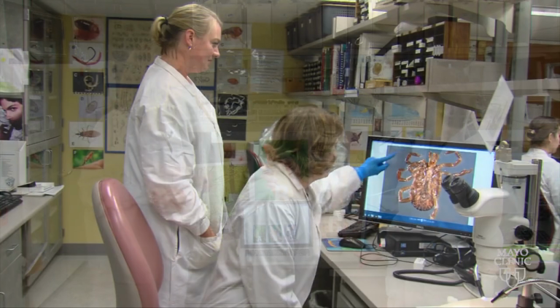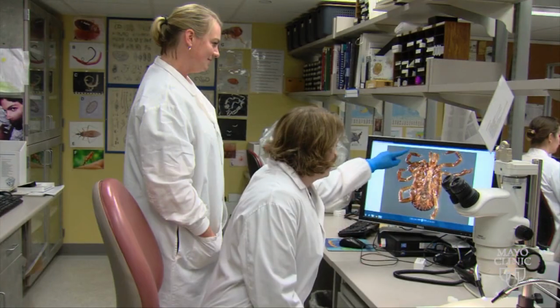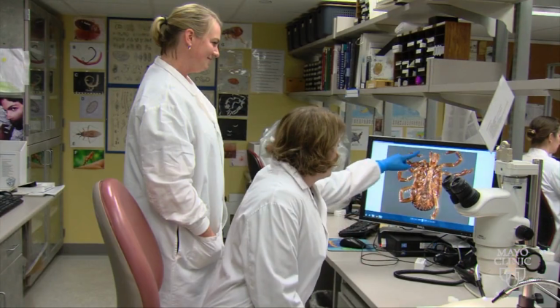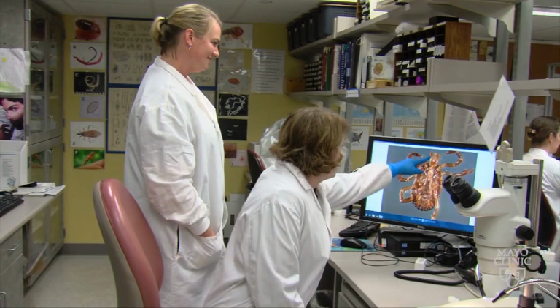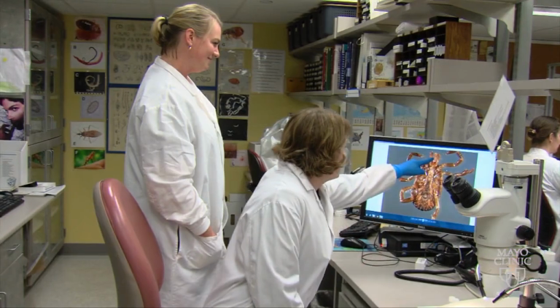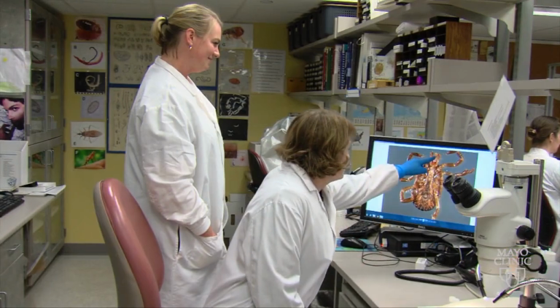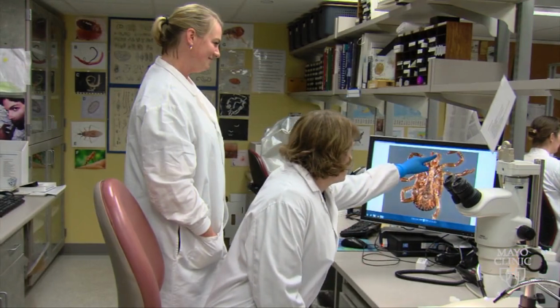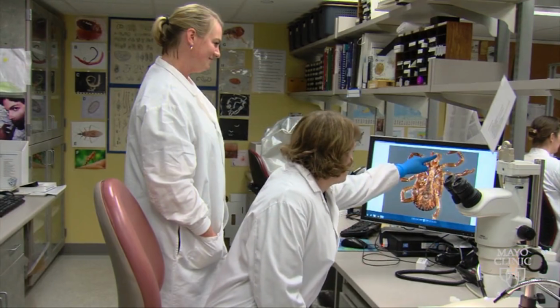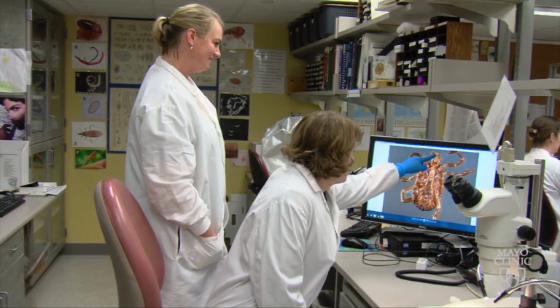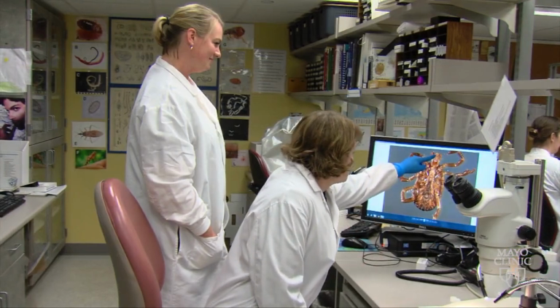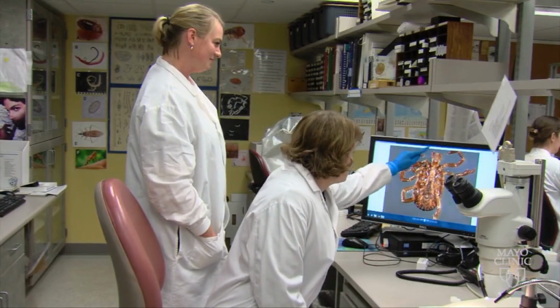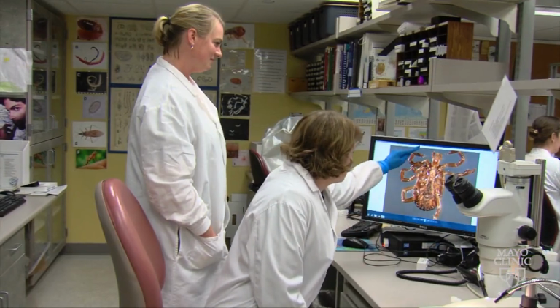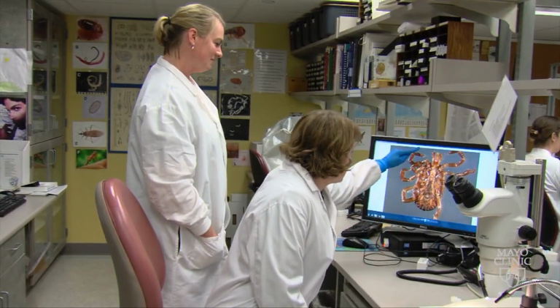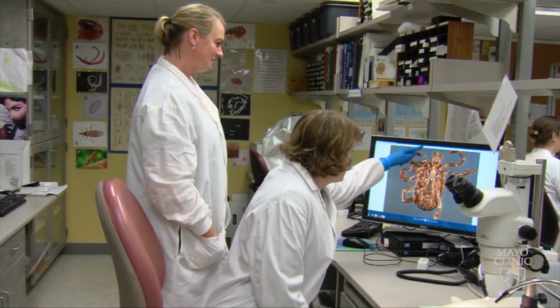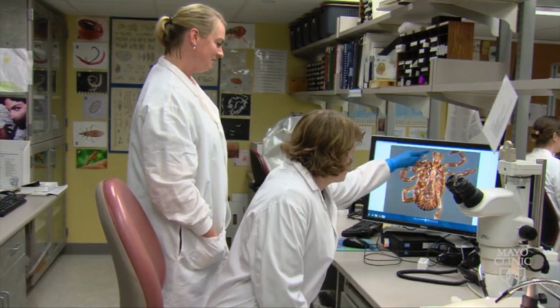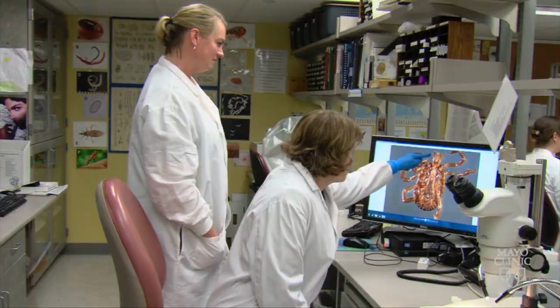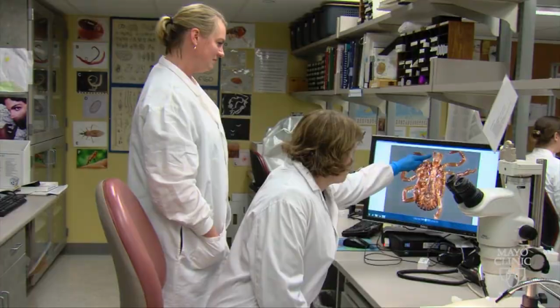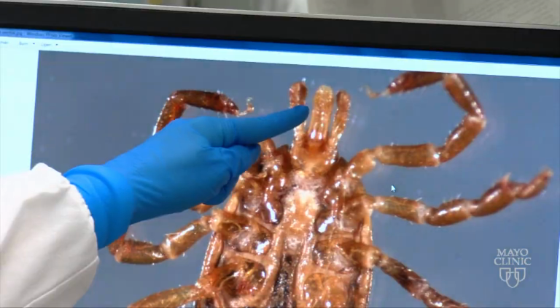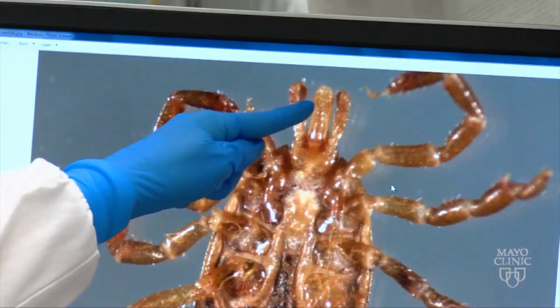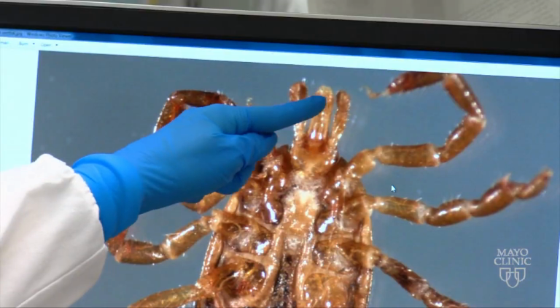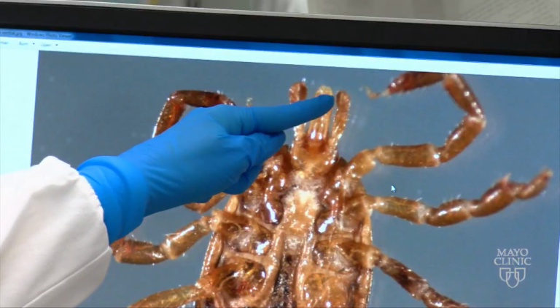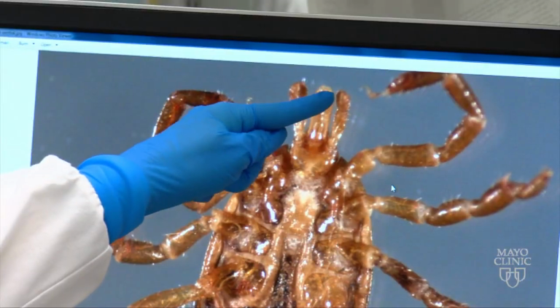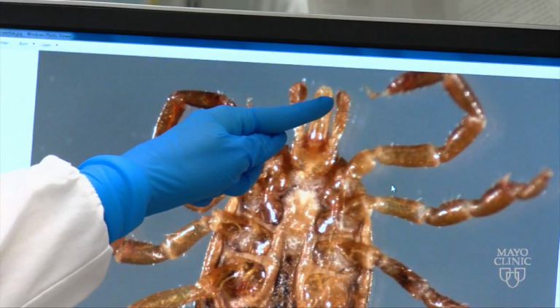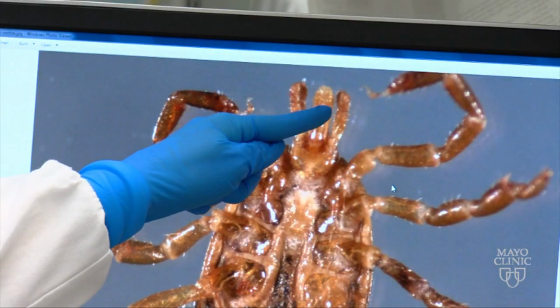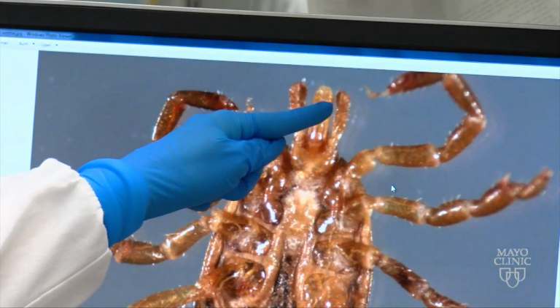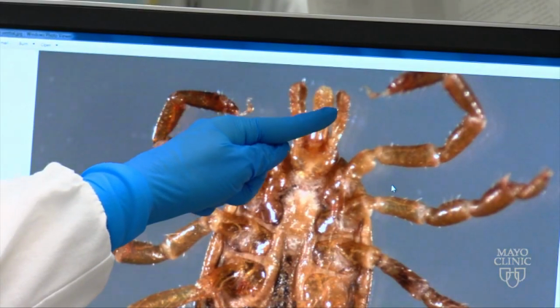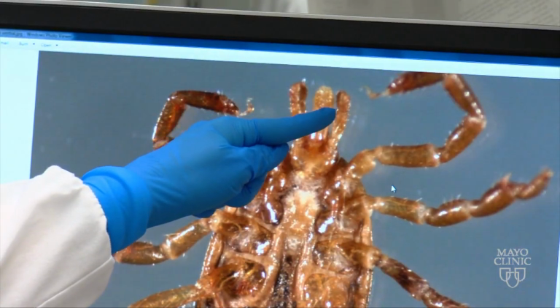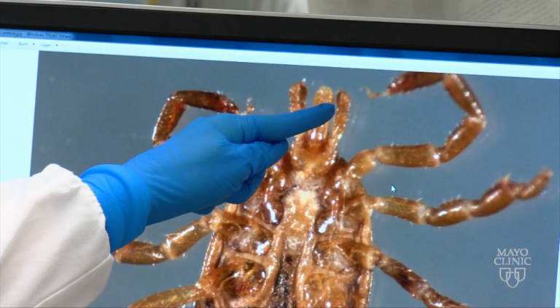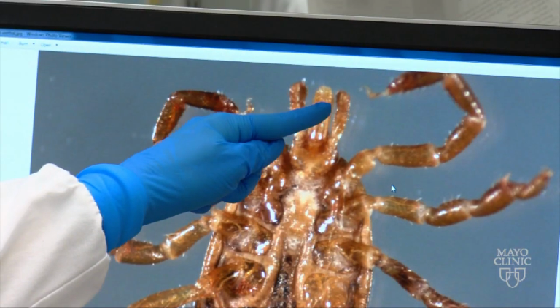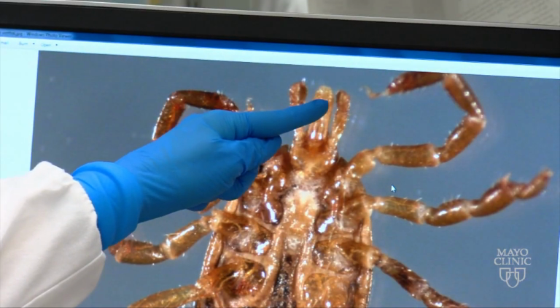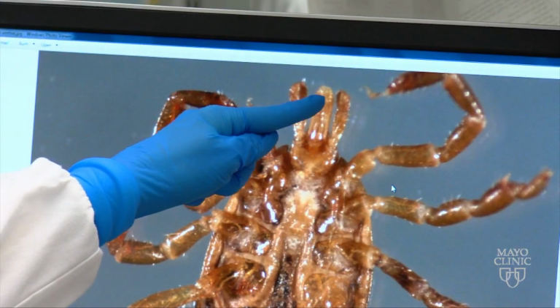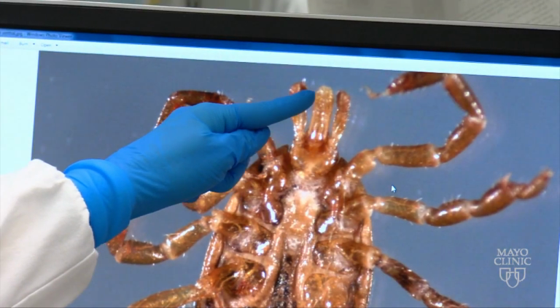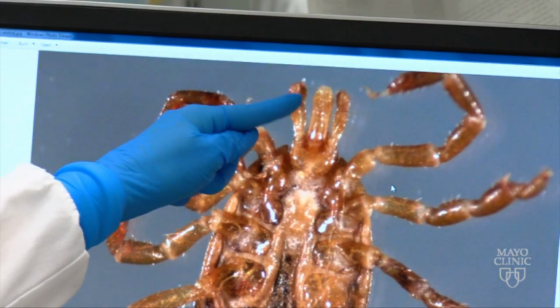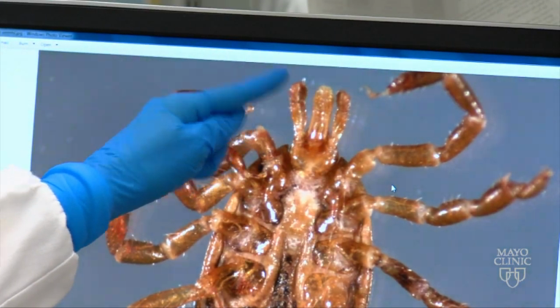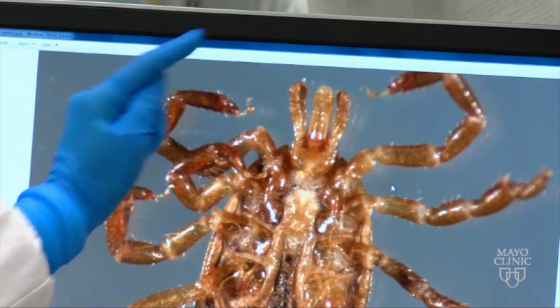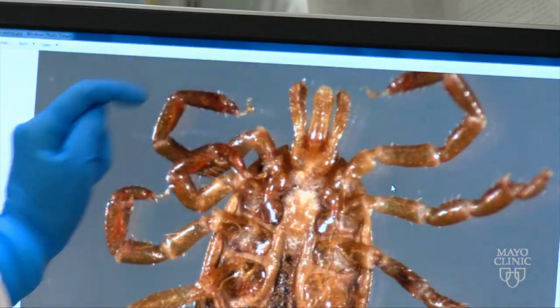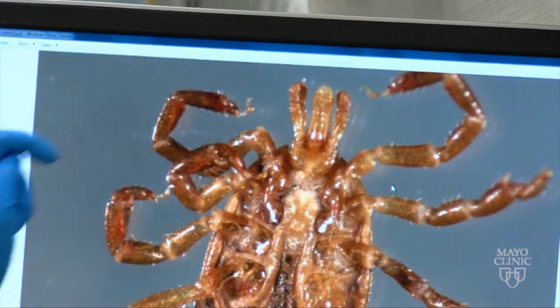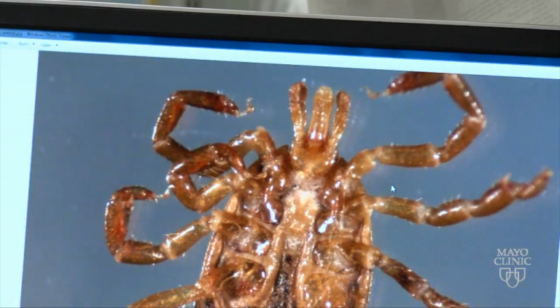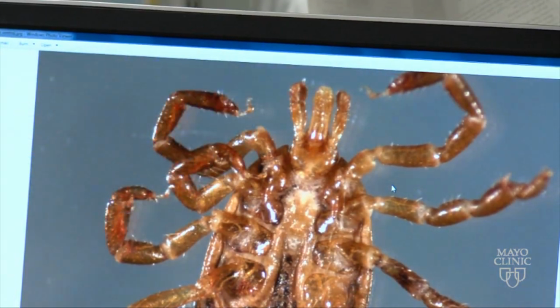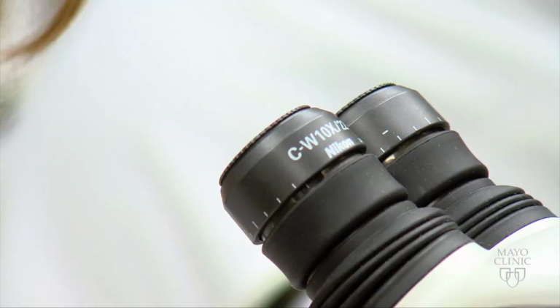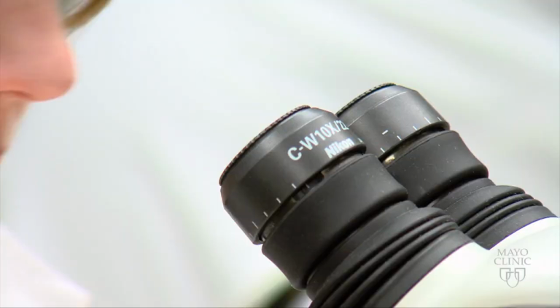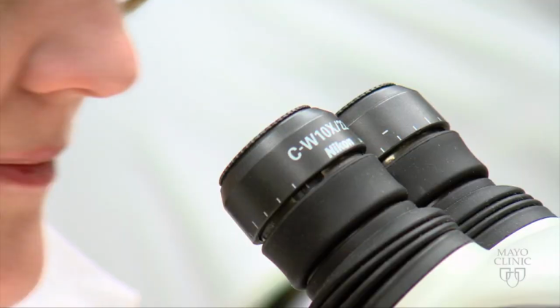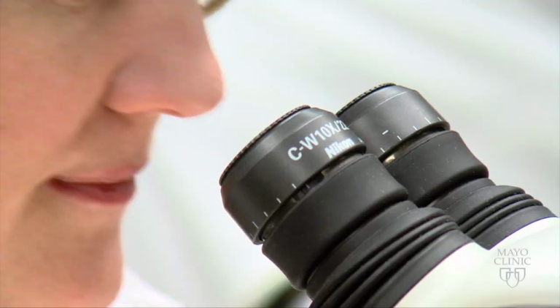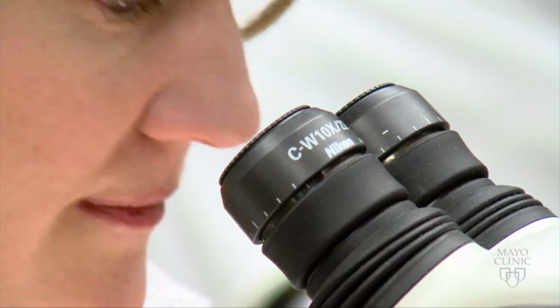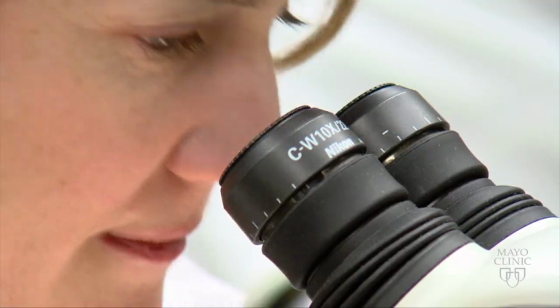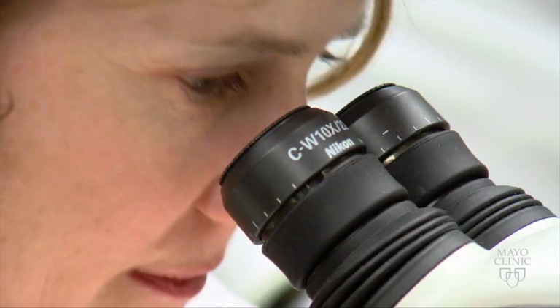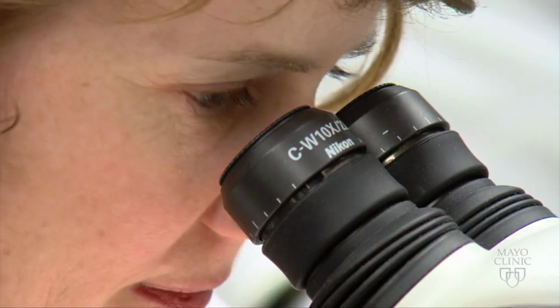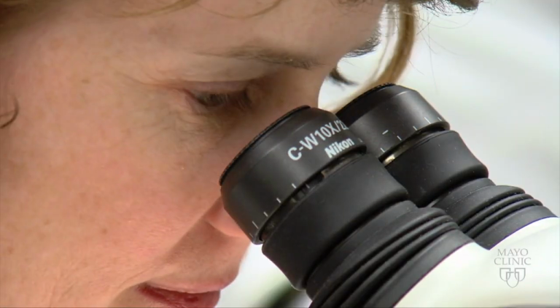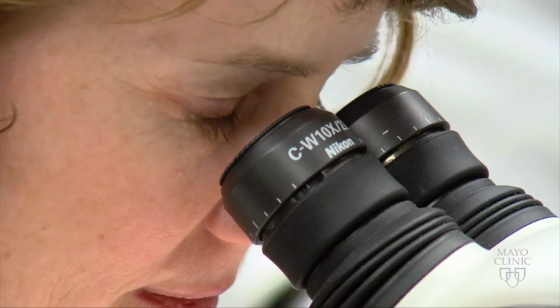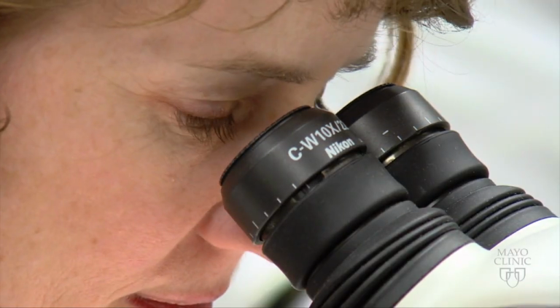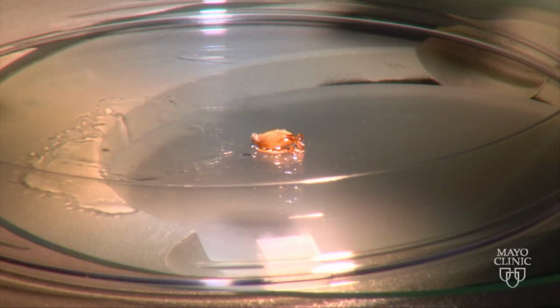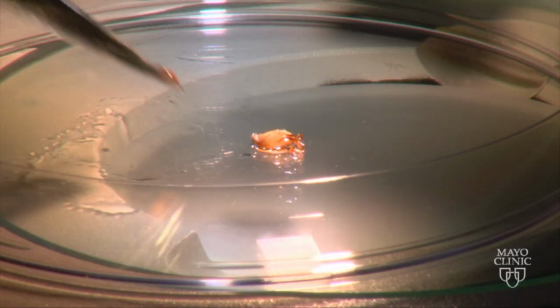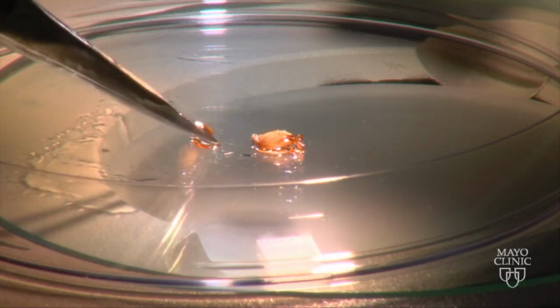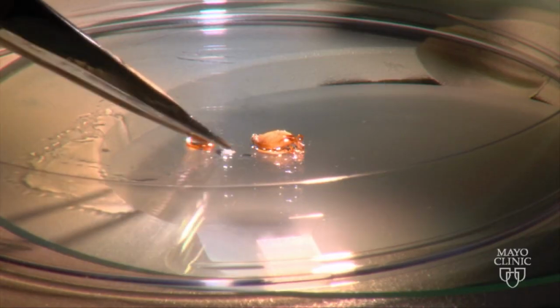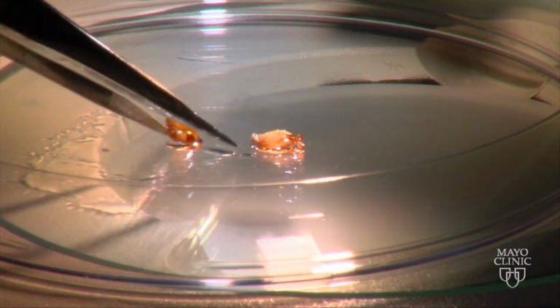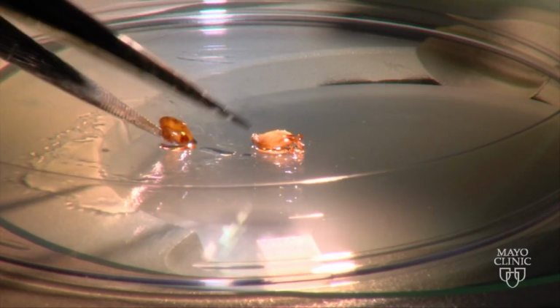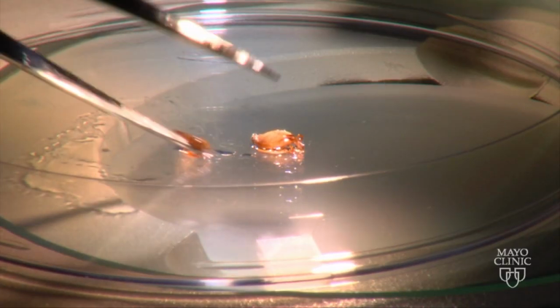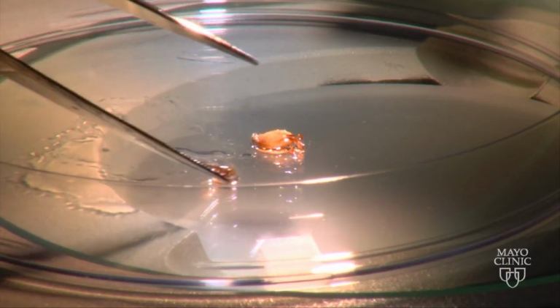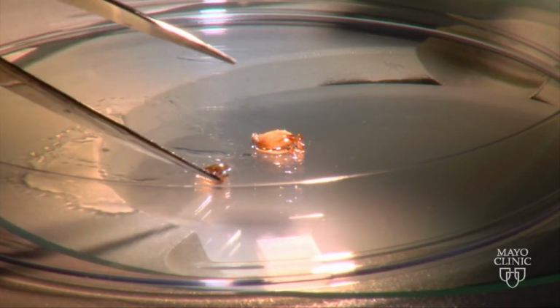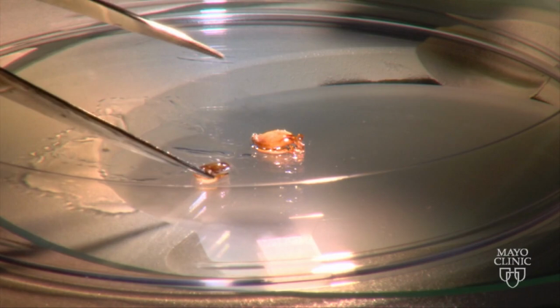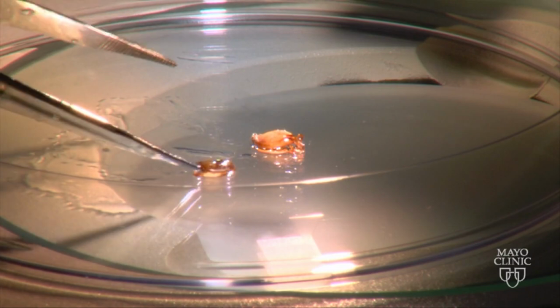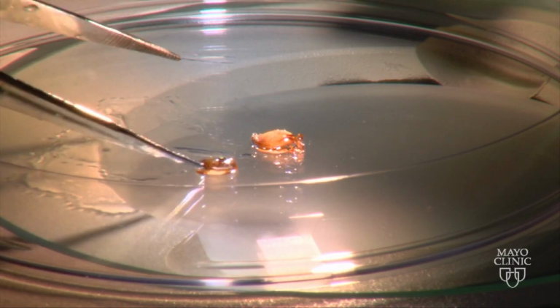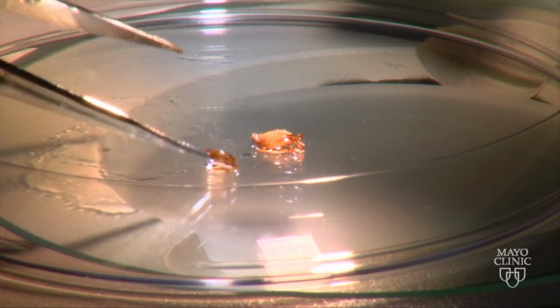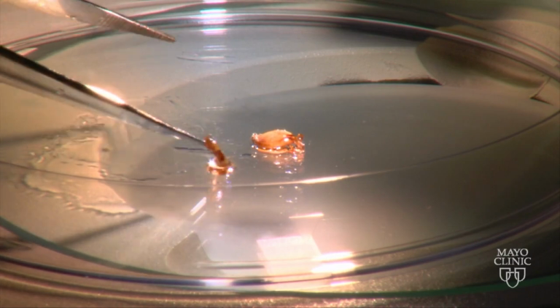A tick is an arachnid, which is similar to a mite or a spider. Ticks are not actually insects, which most people don't know.